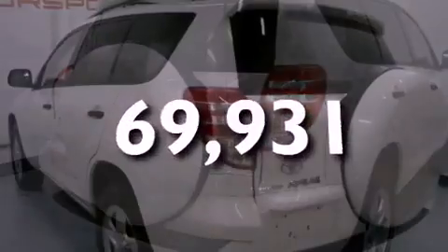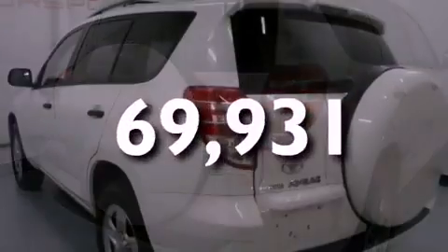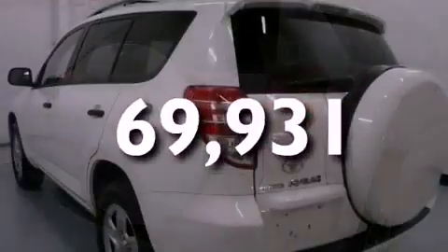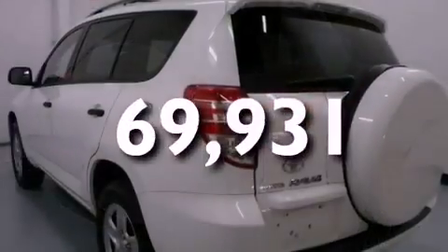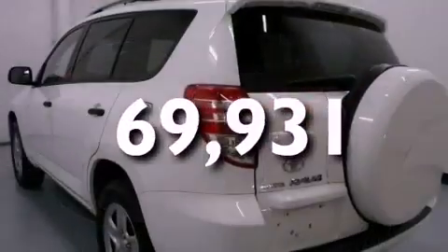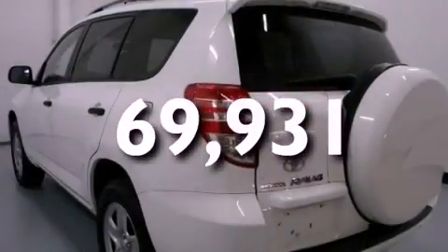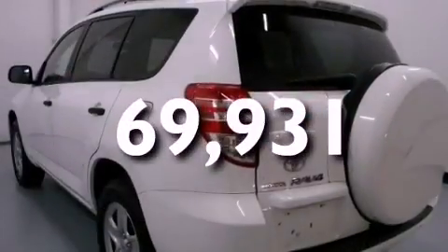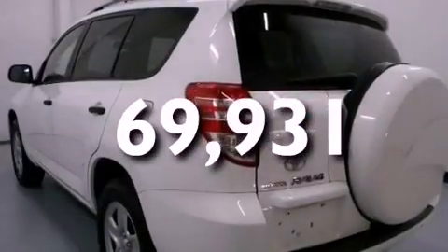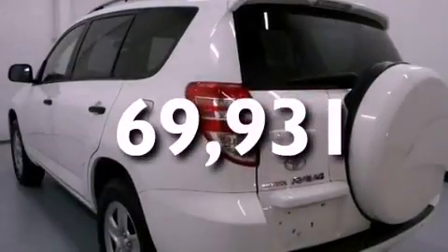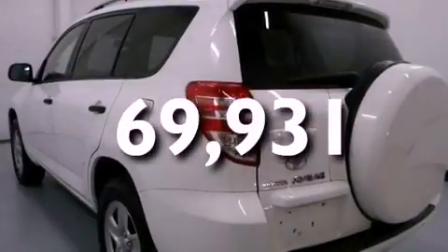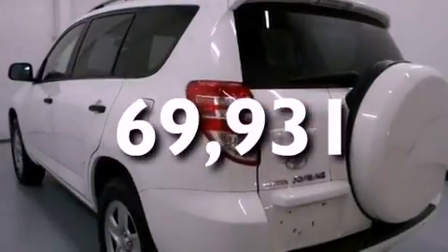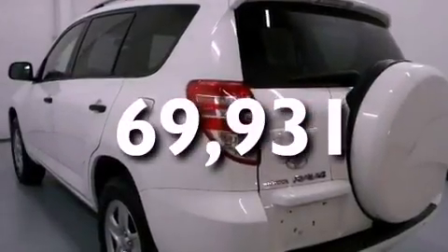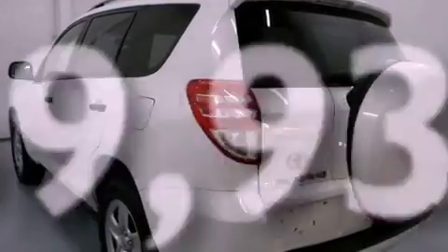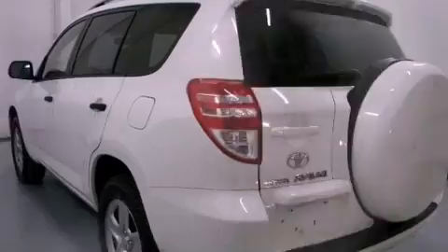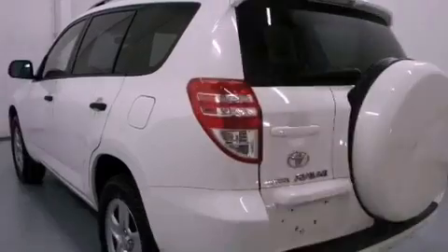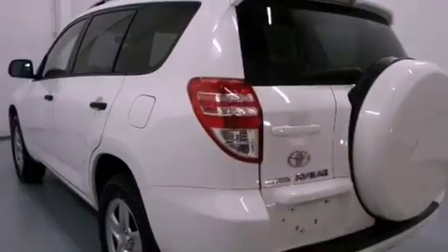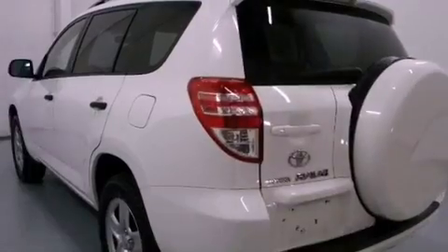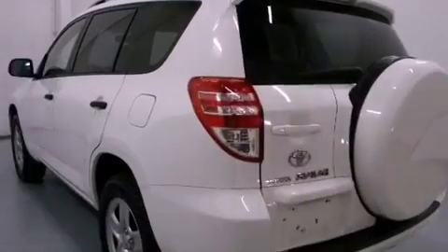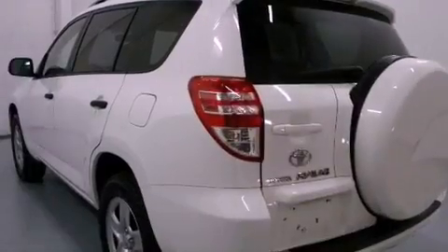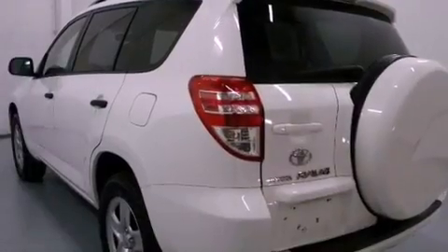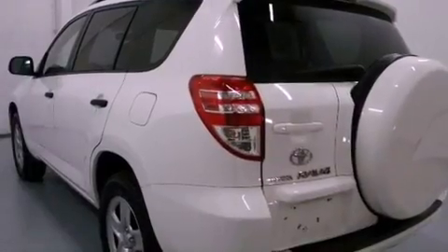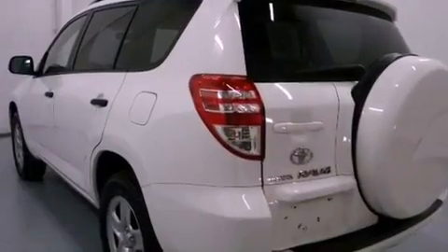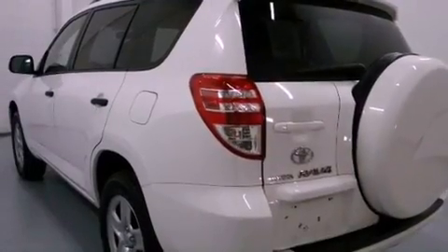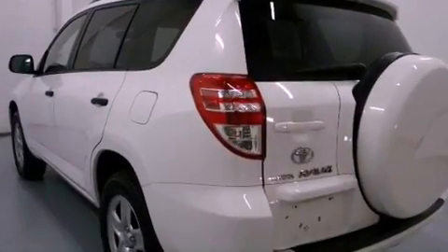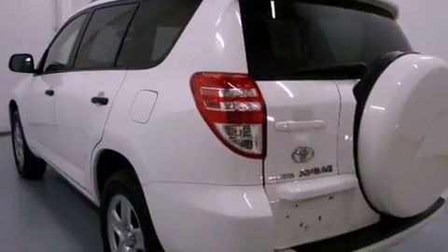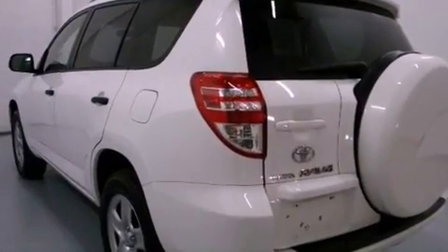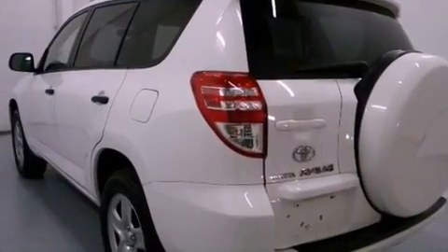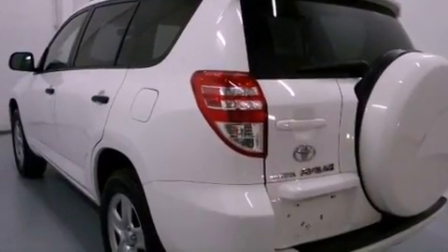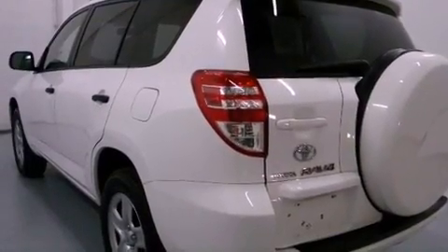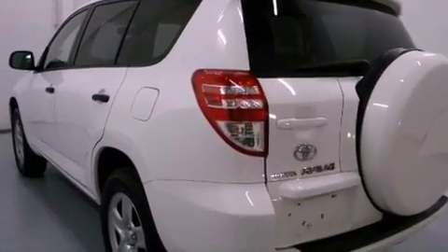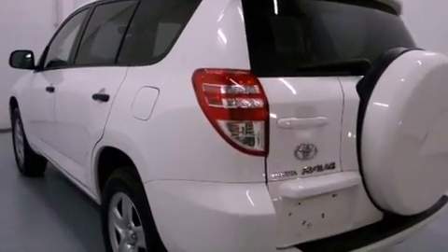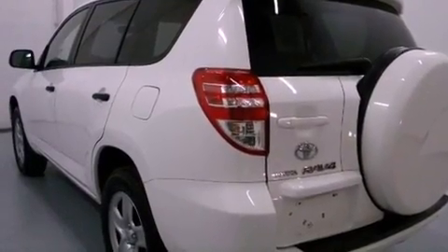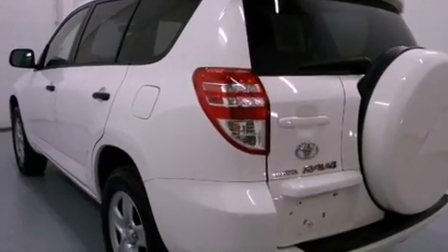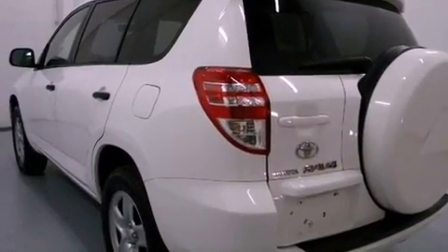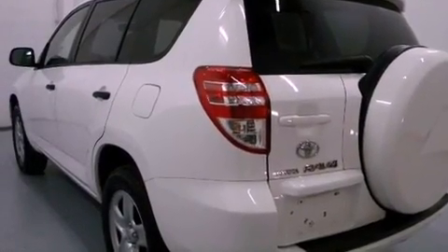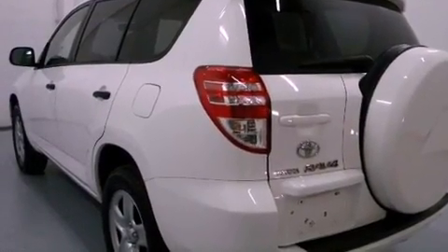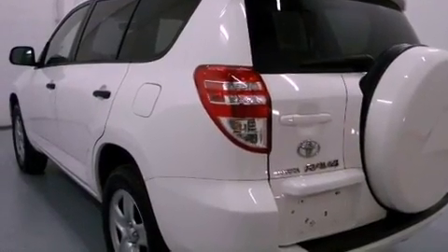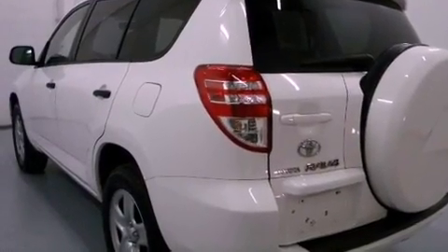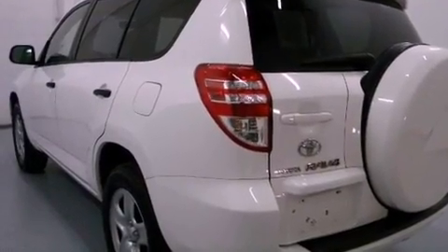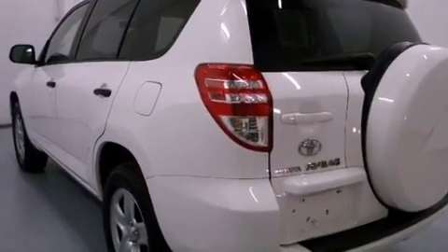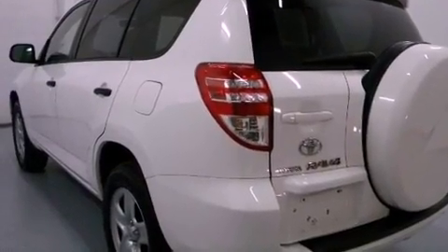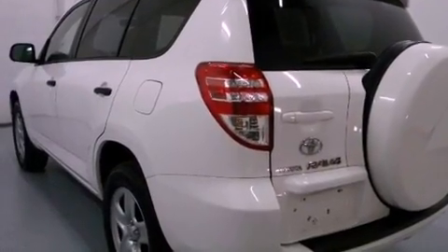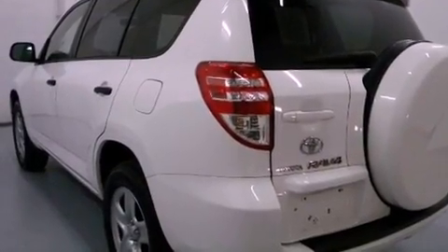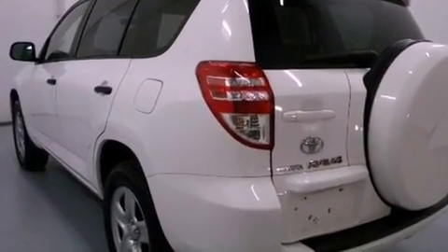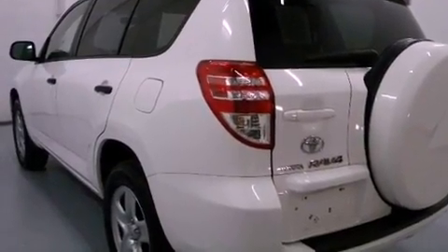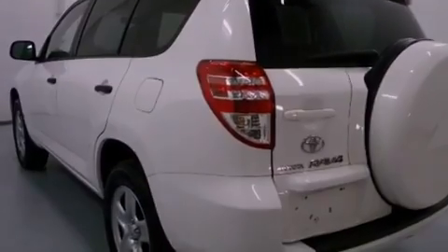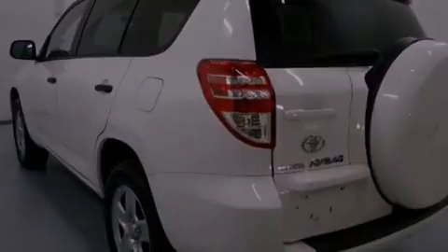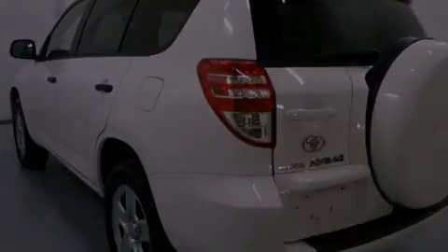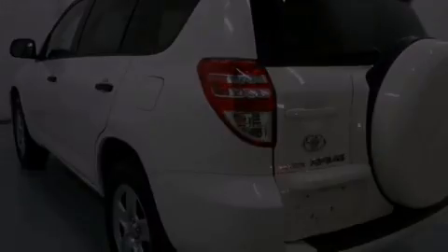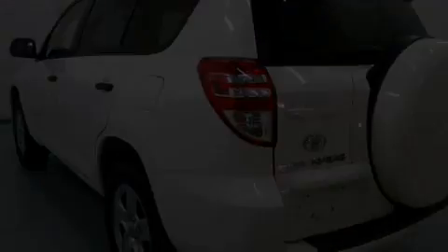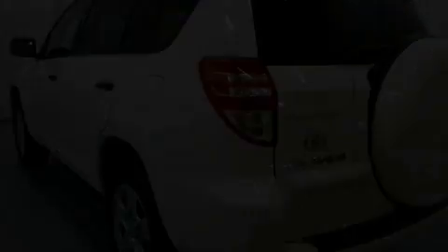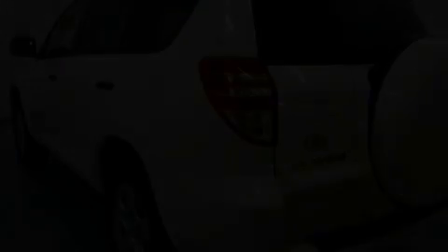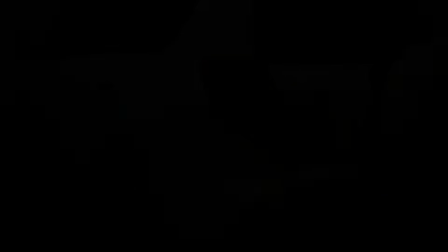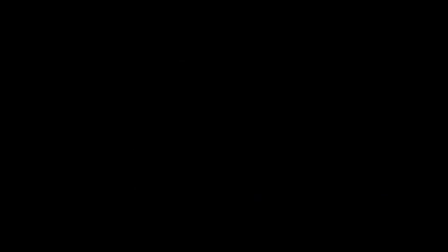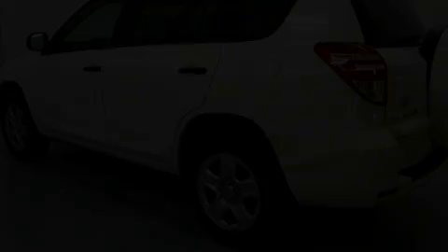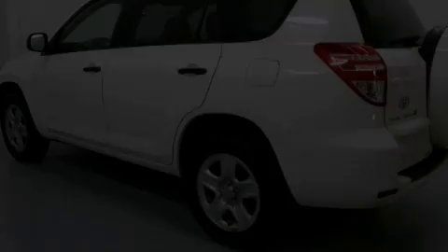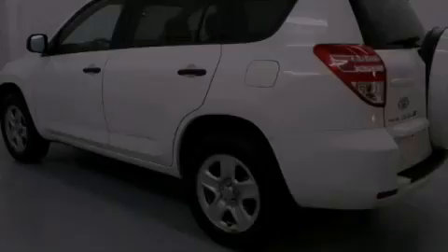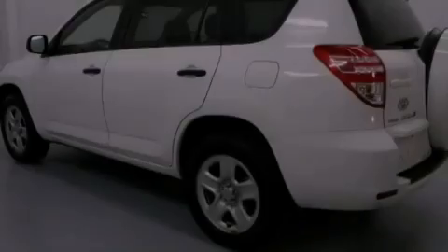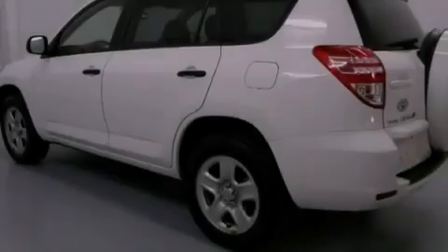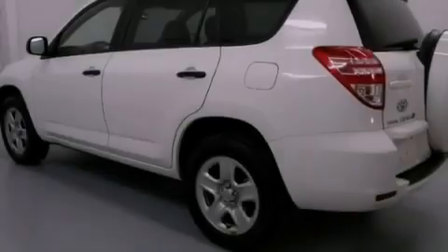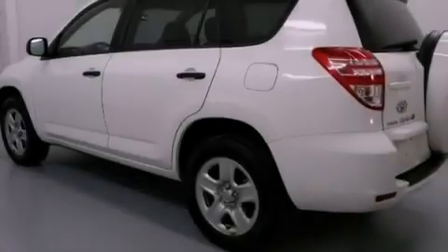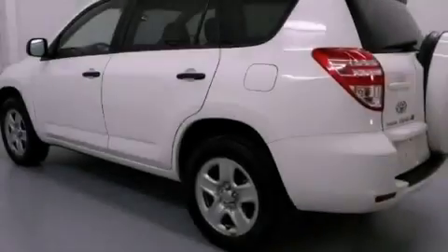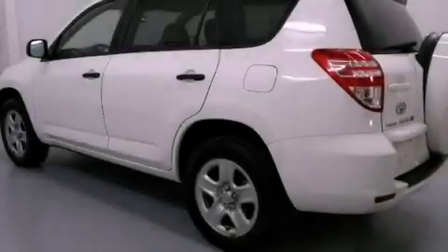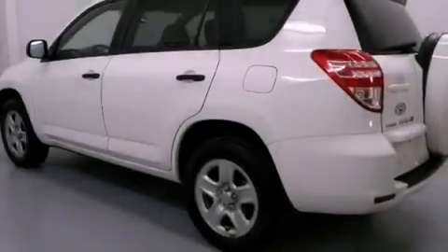With an EPA estimated rating of 28 miles per gallon on the highway, this vehicle pays off in the long run.